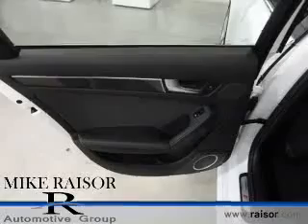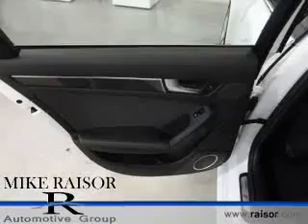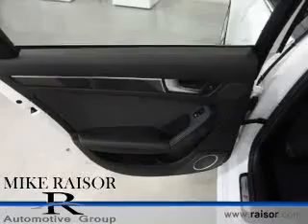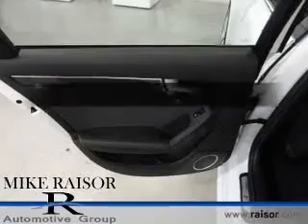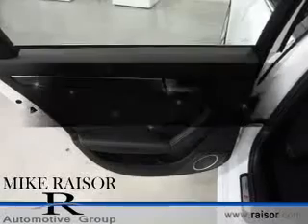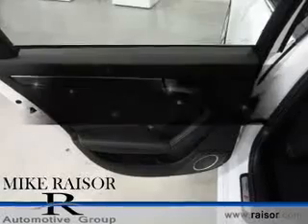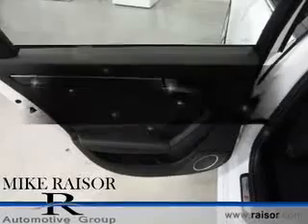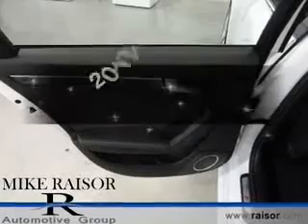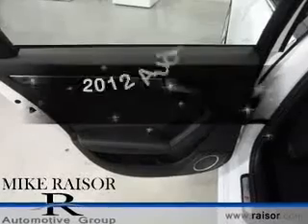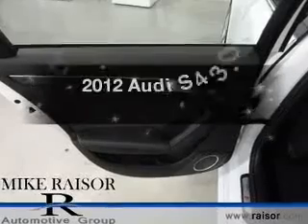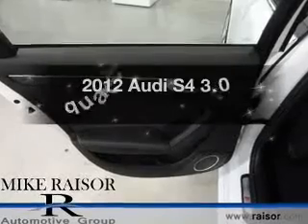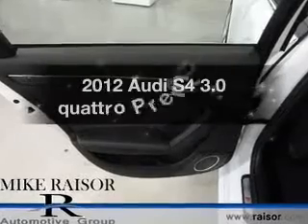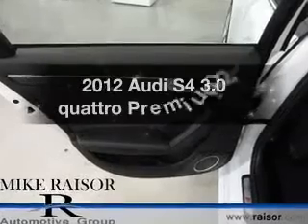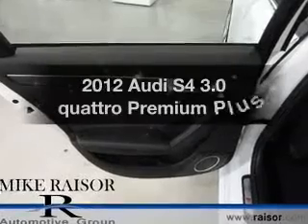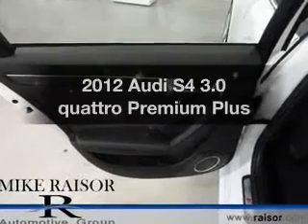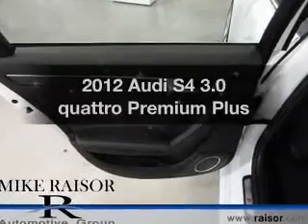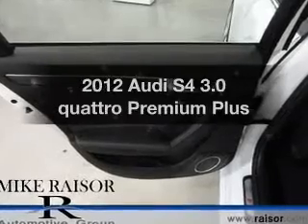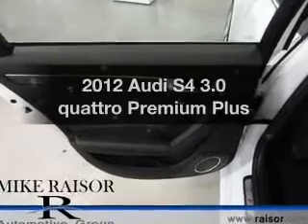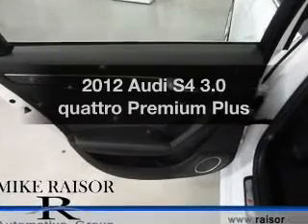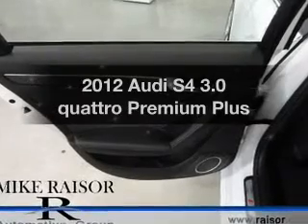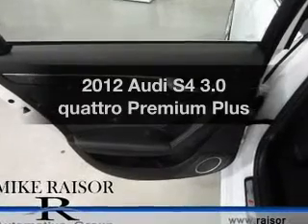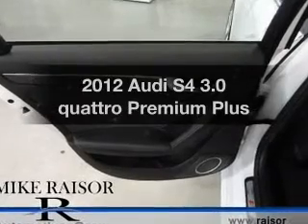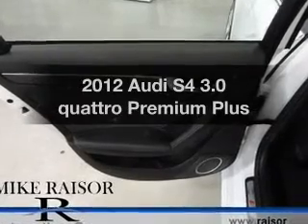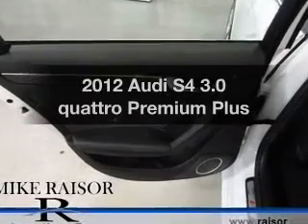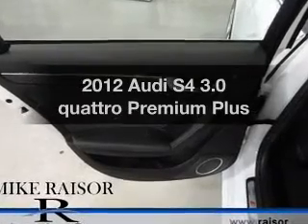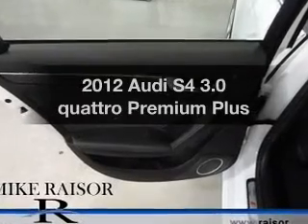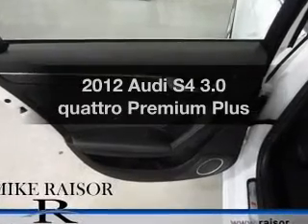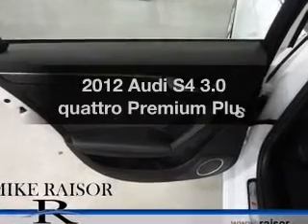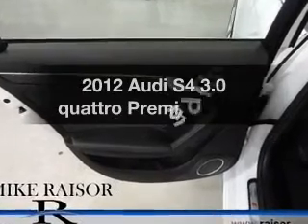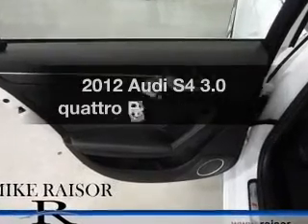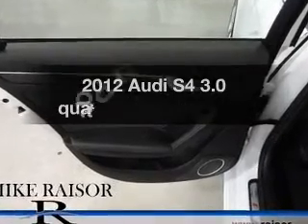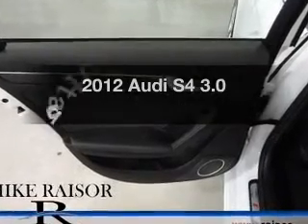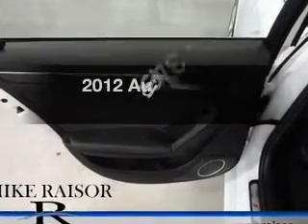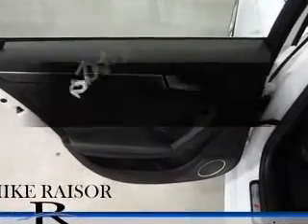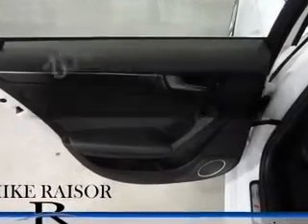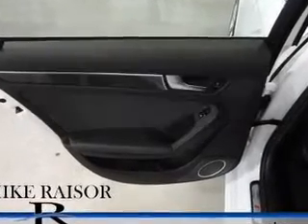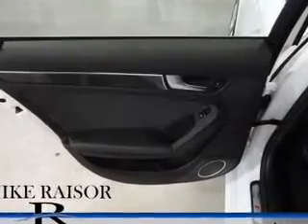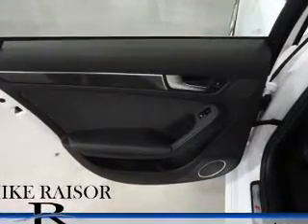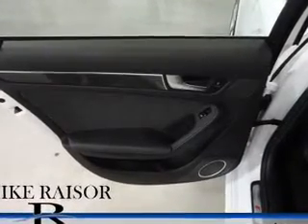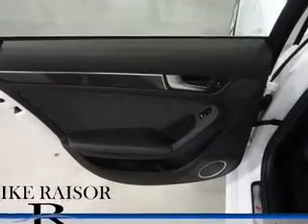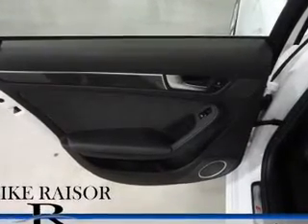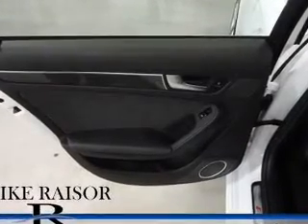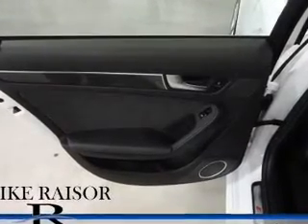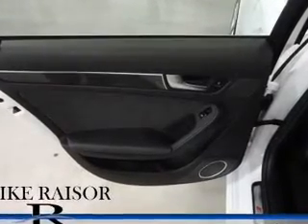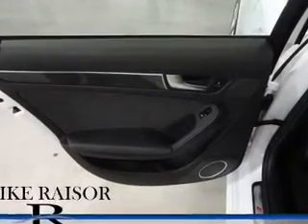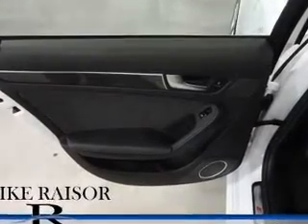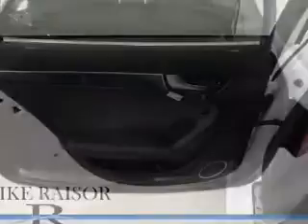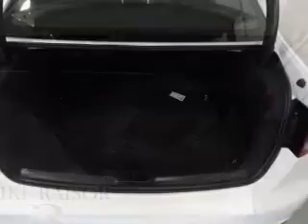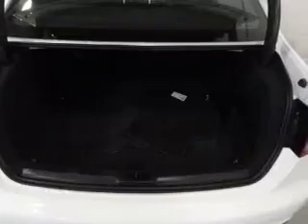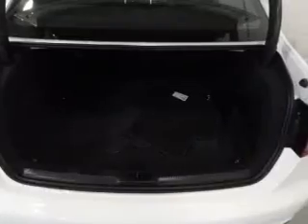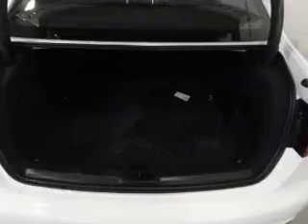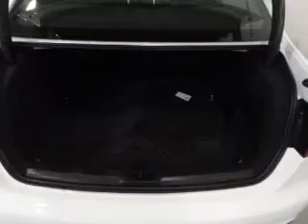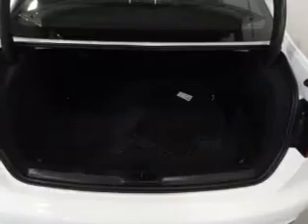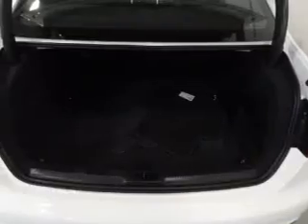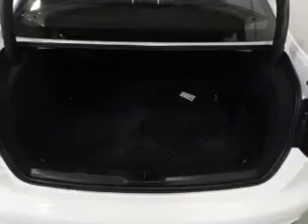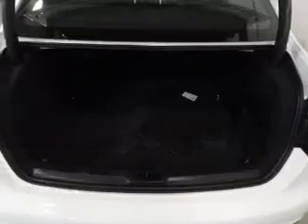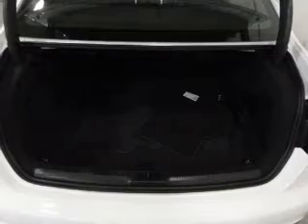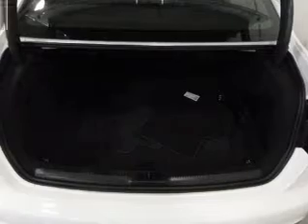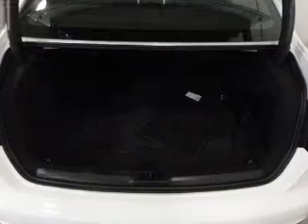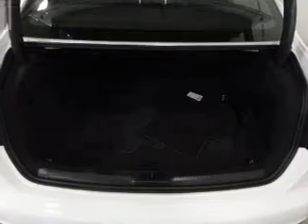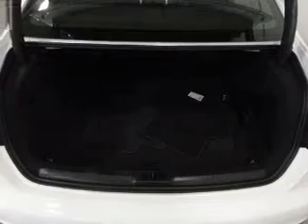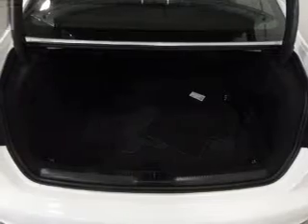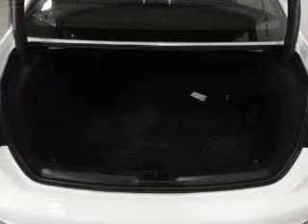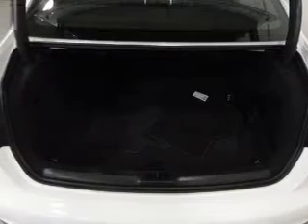Presenting the 2012 Audi S4. Everything you need under one roof with this great vehicle.